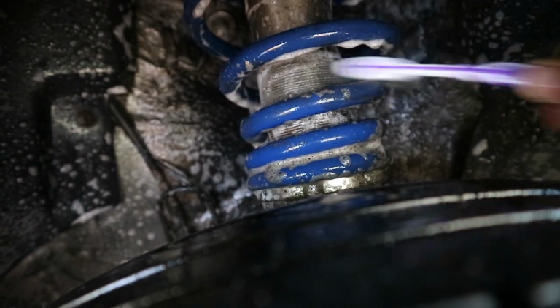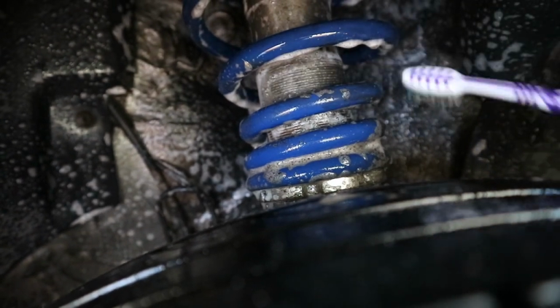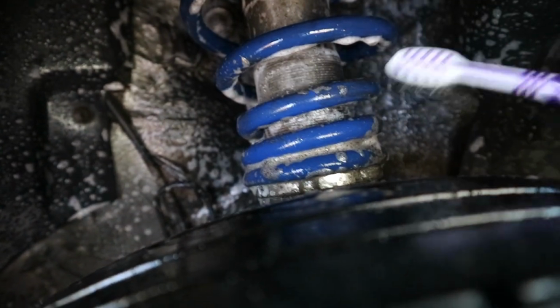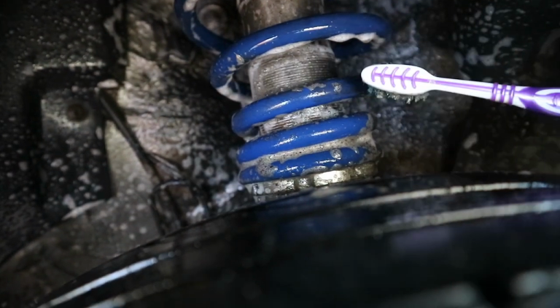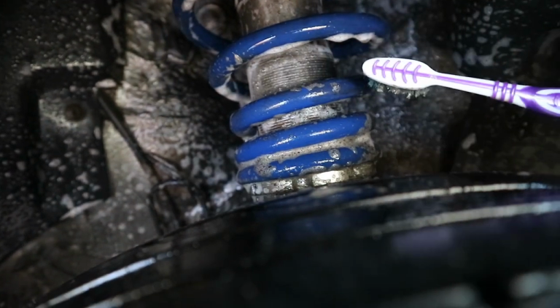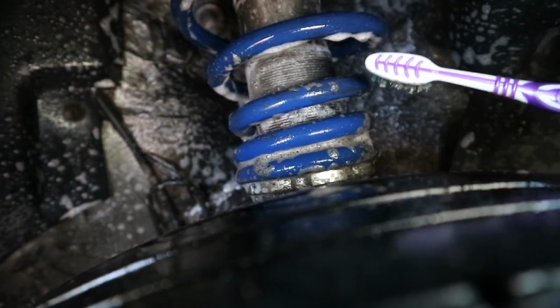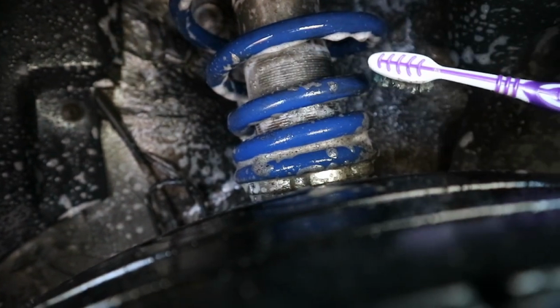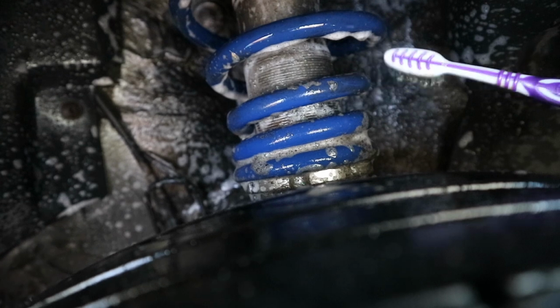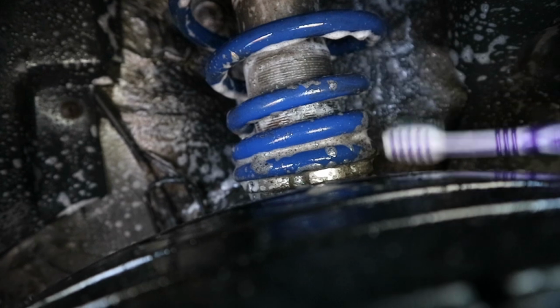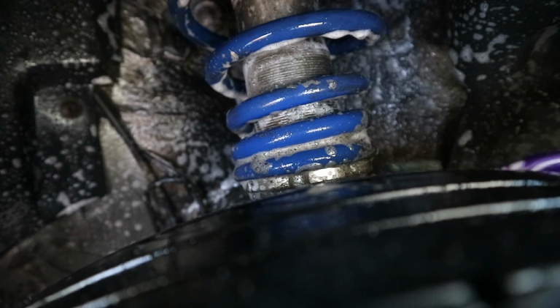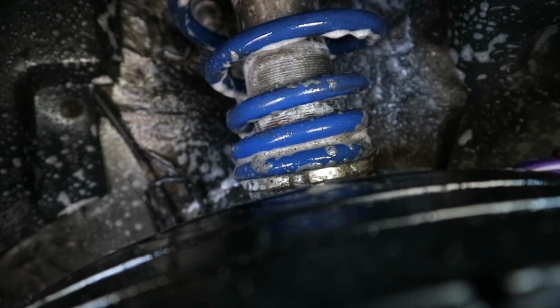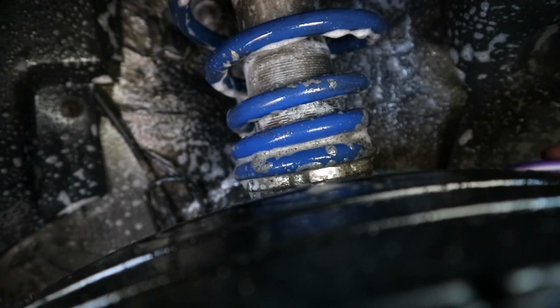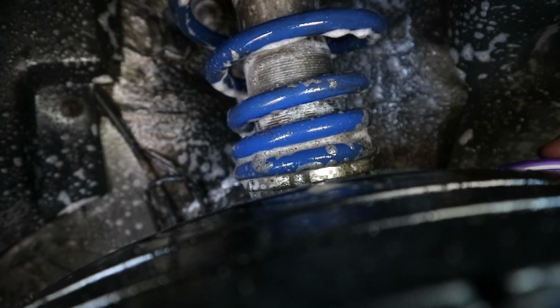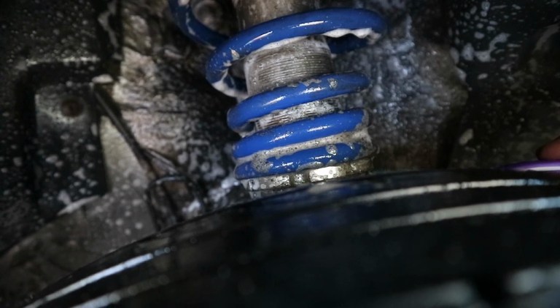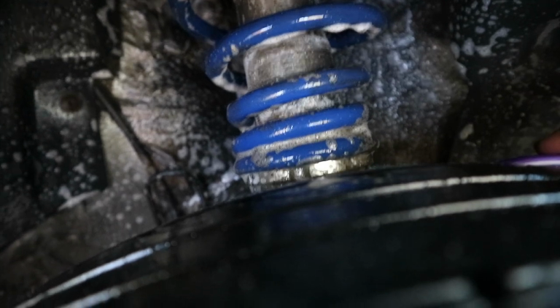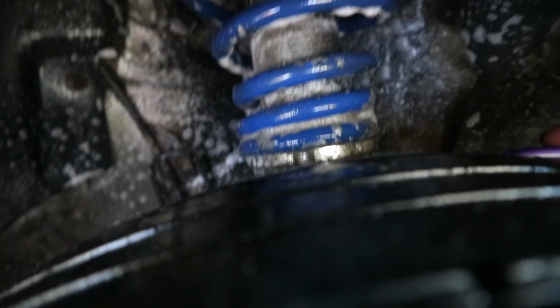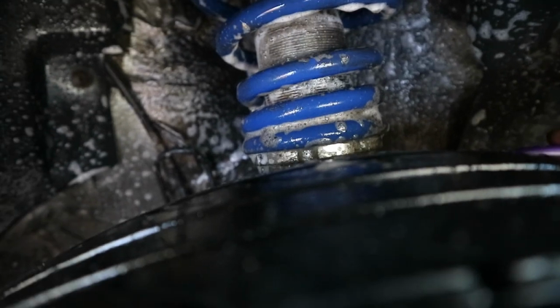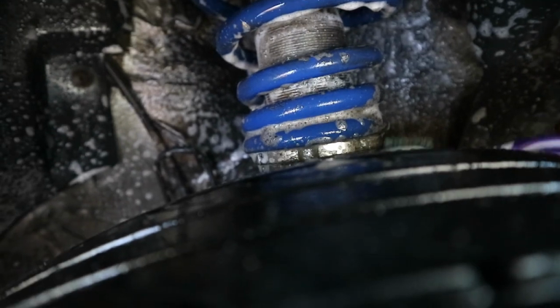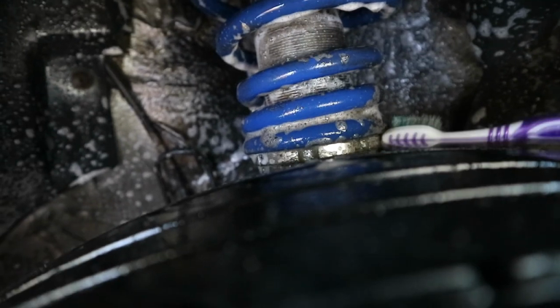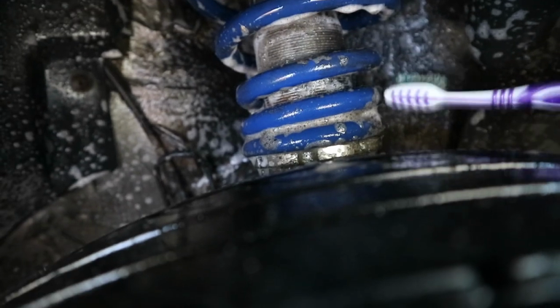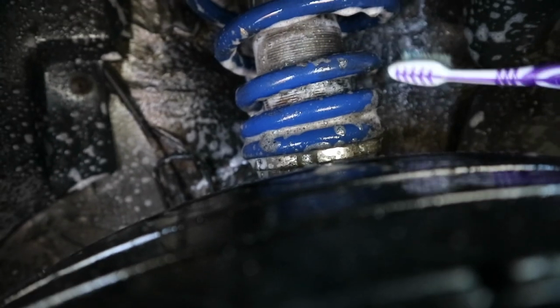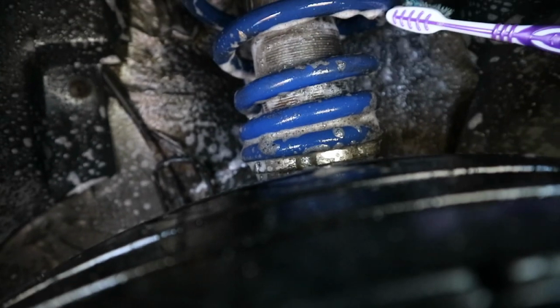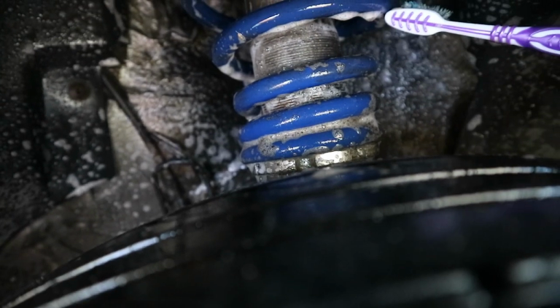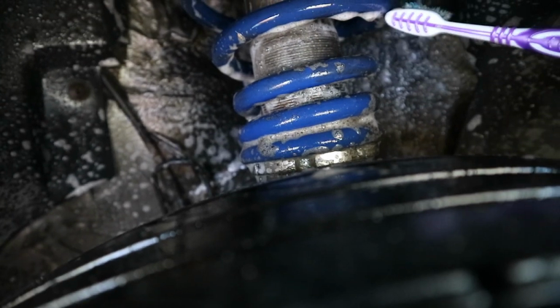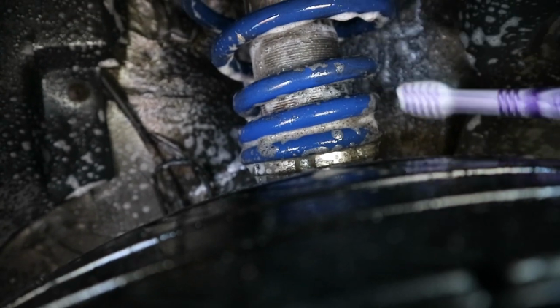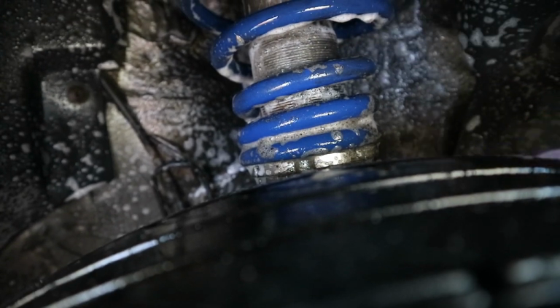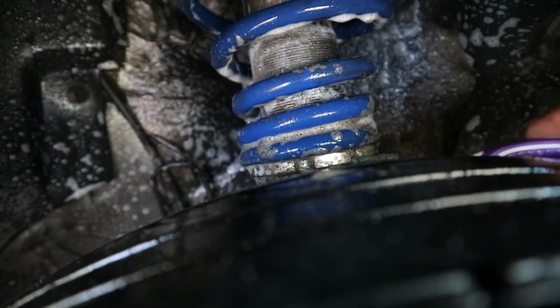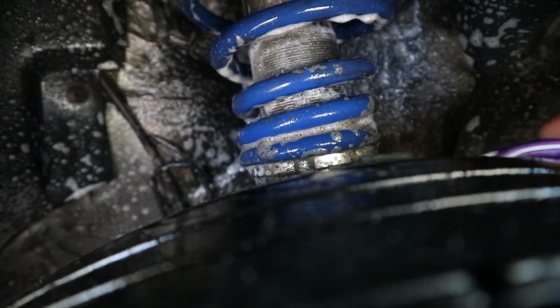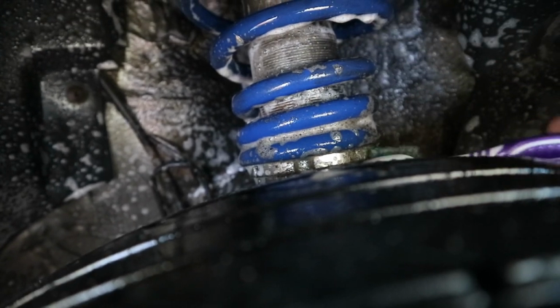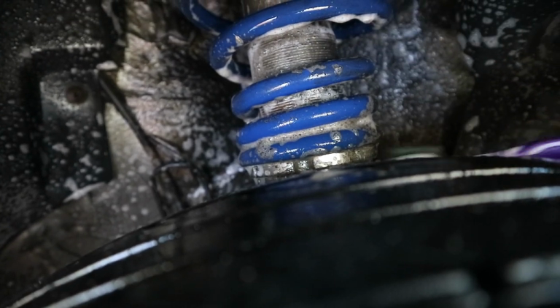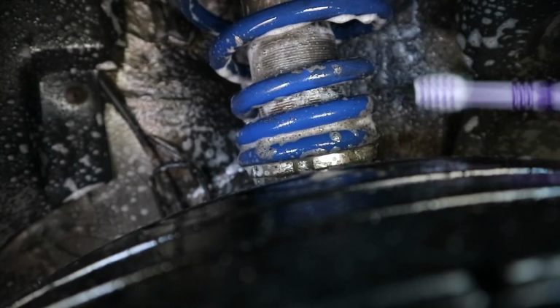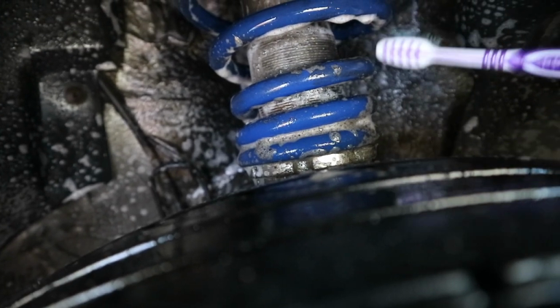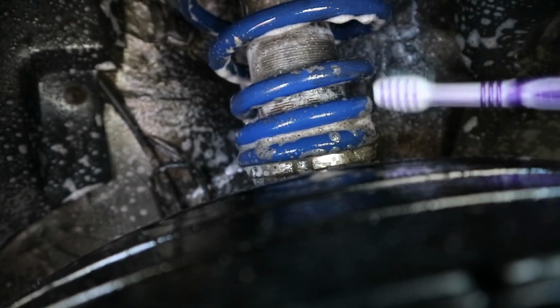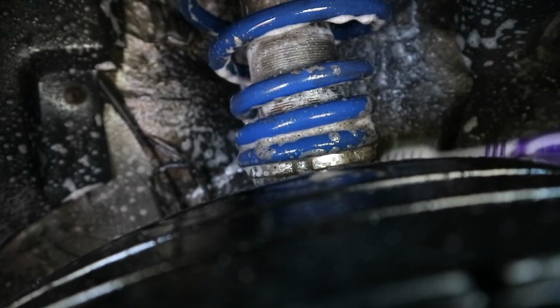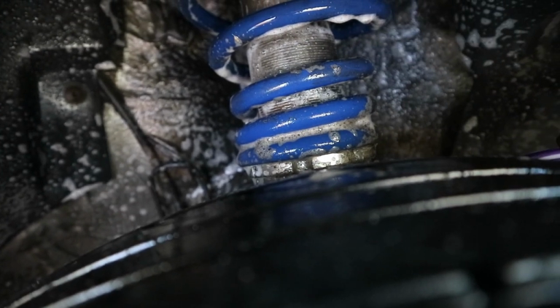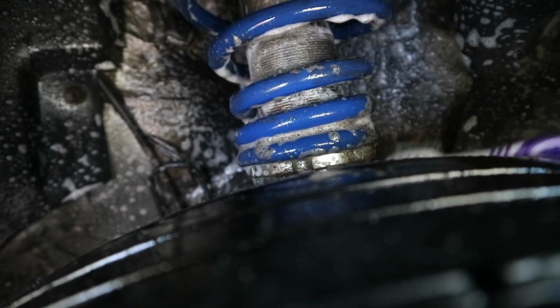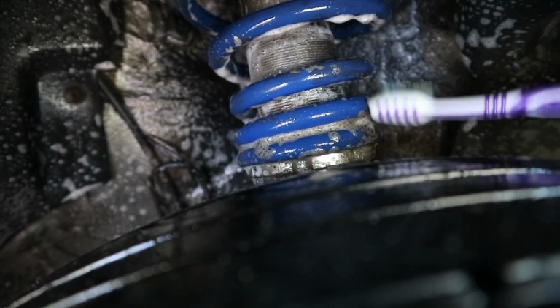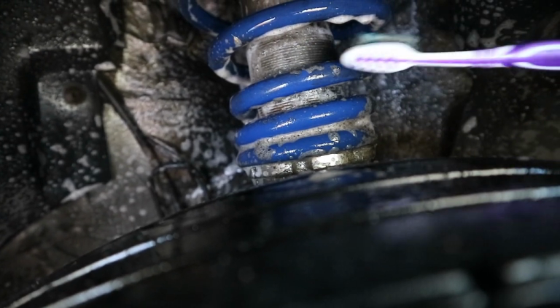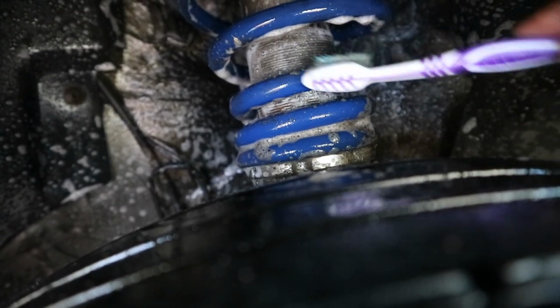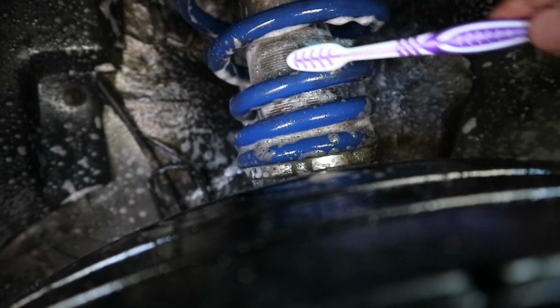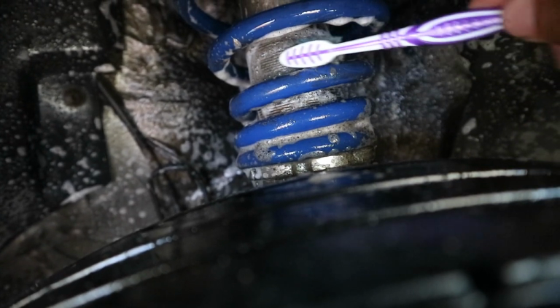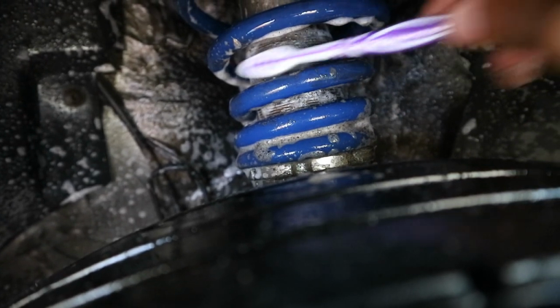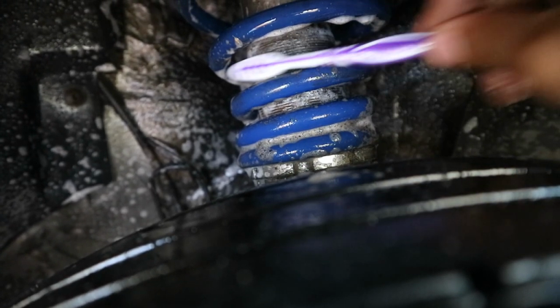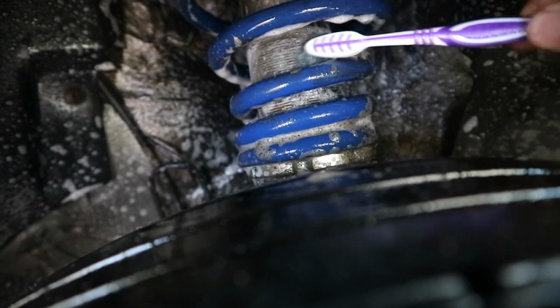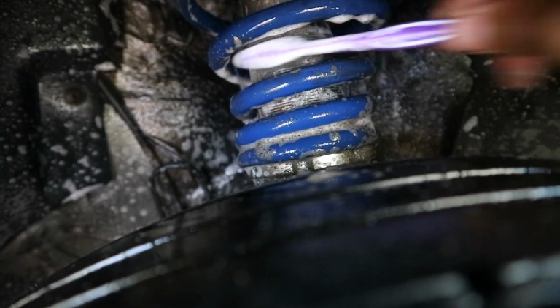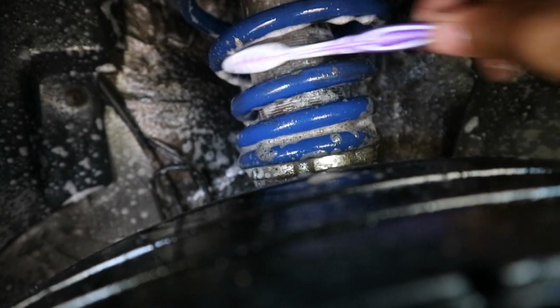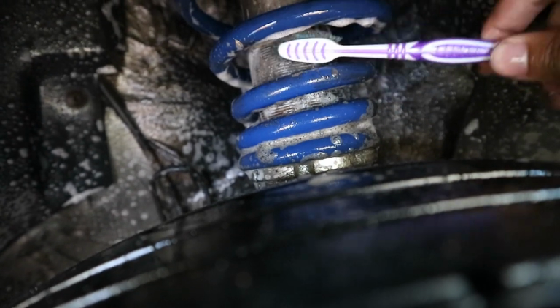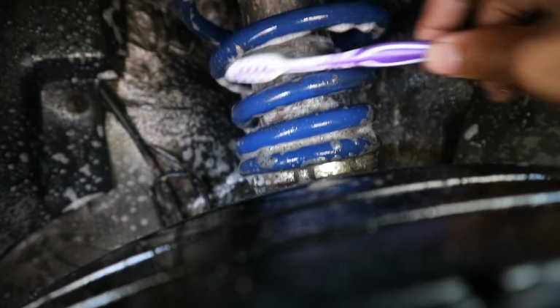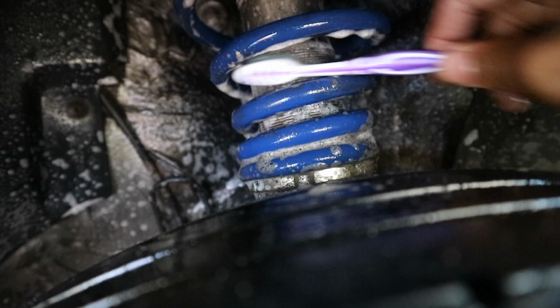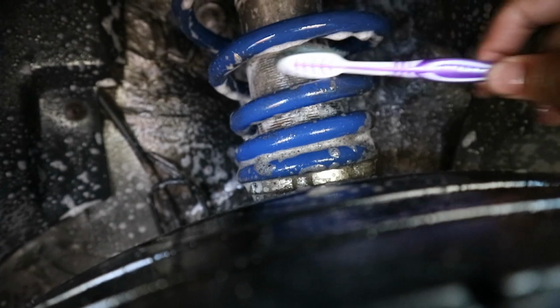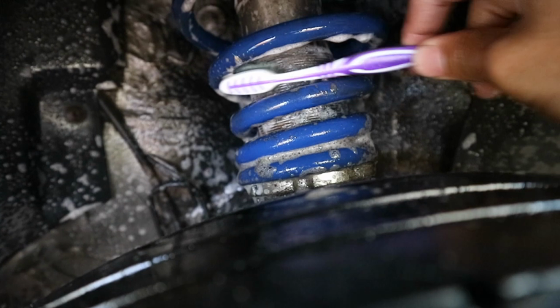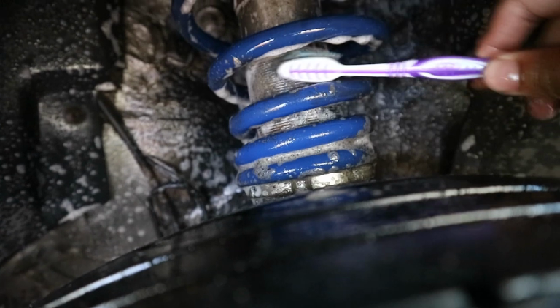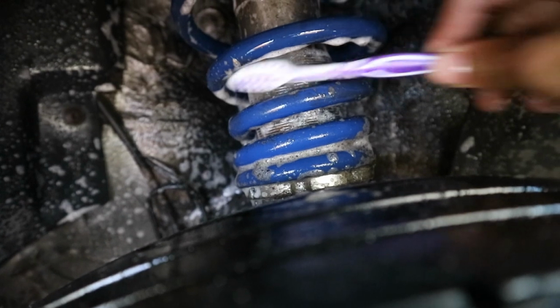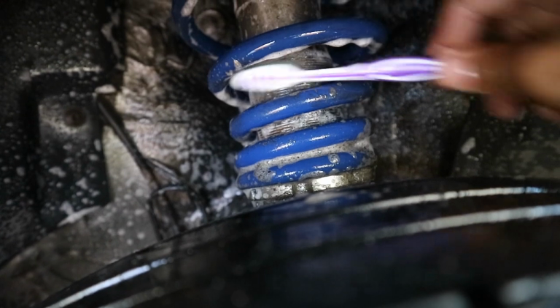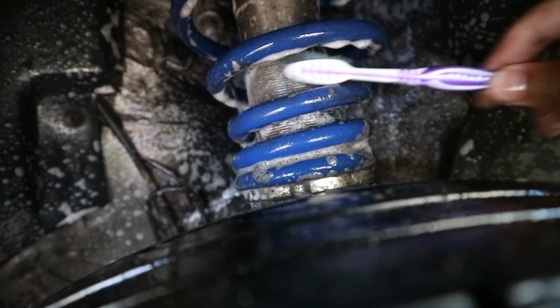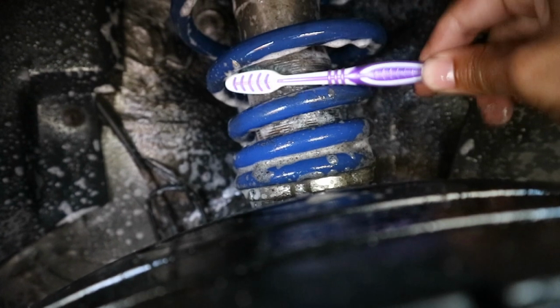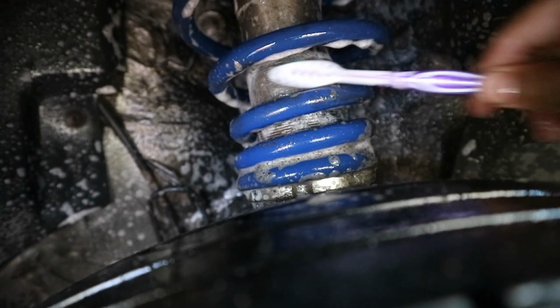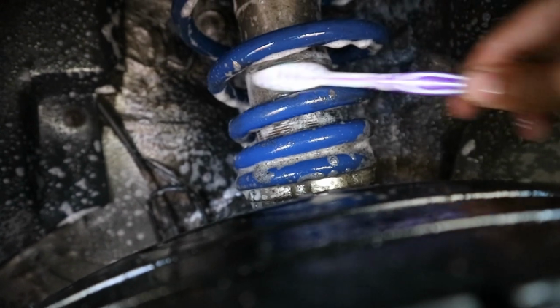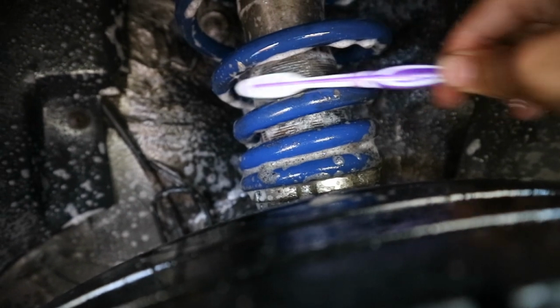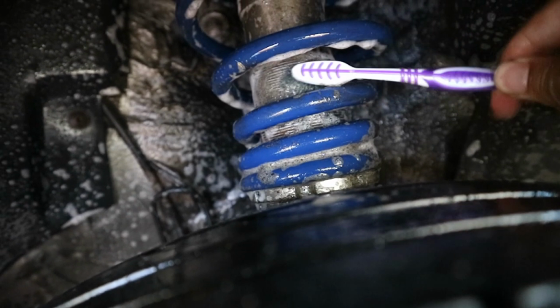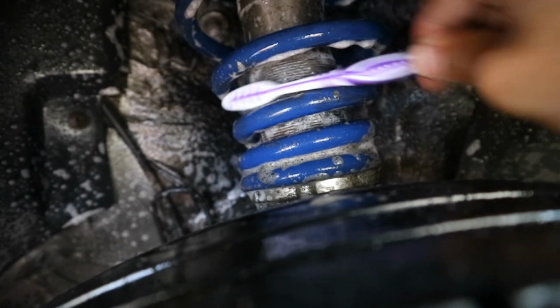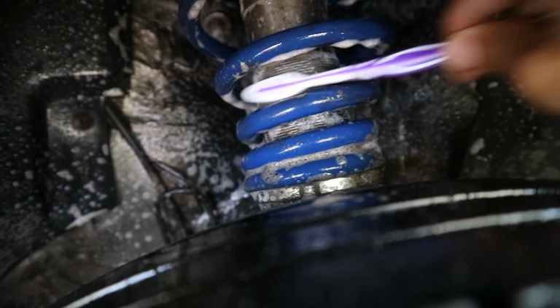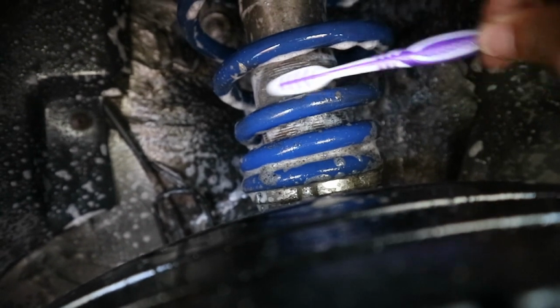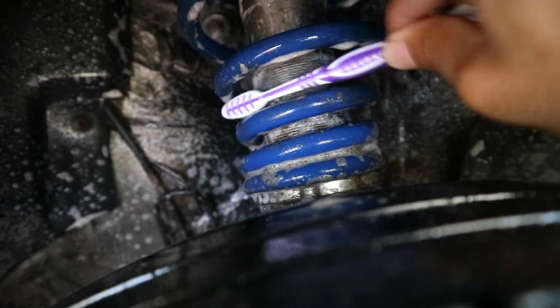Then once you do this, you're gonna adjust it — adjust it high, do the bottom, and then adjust it lower to clean the rest. So it saves time. Okay, you can see it here.